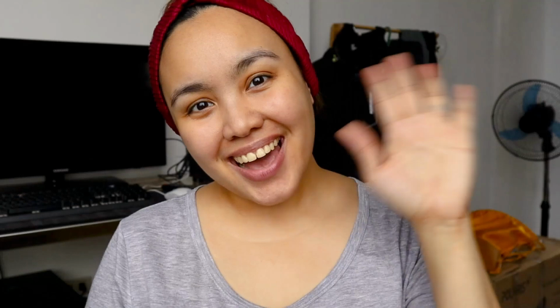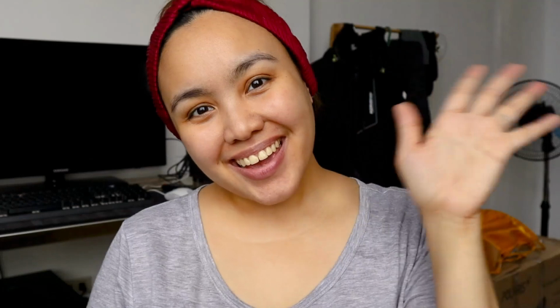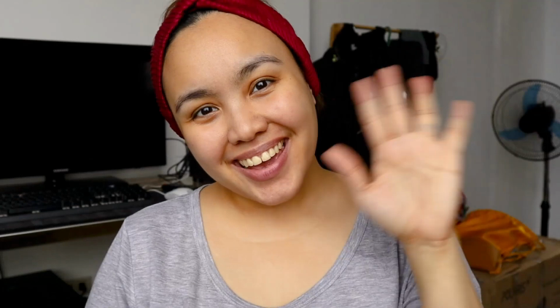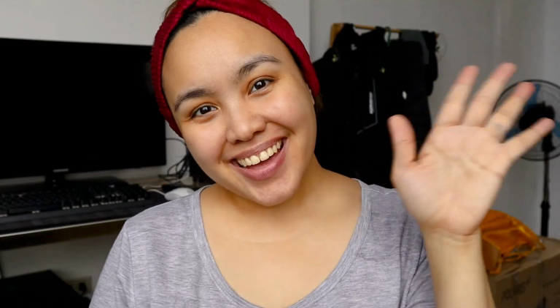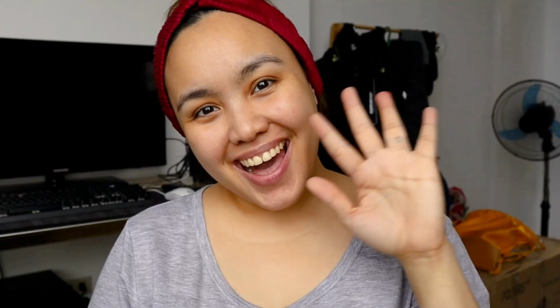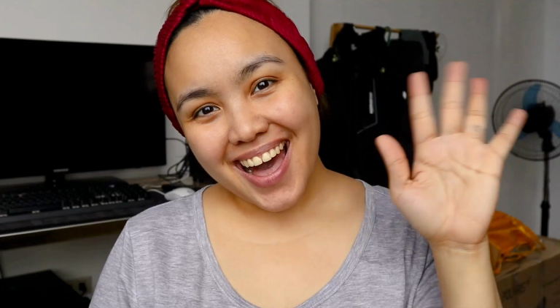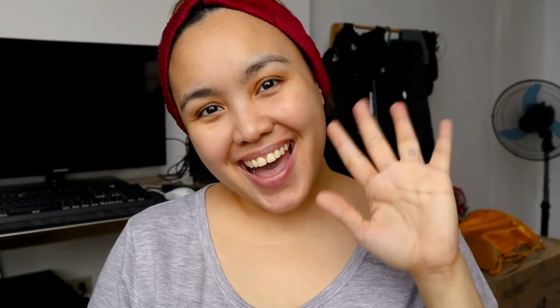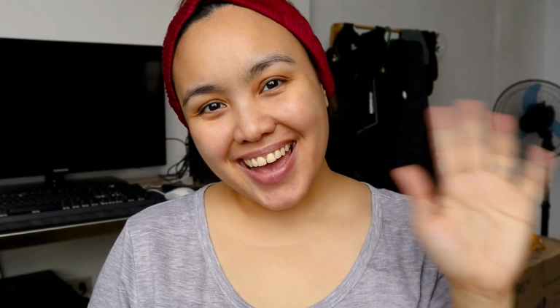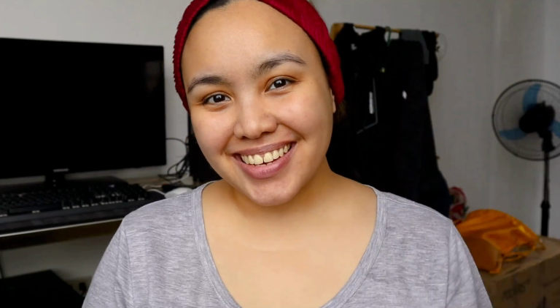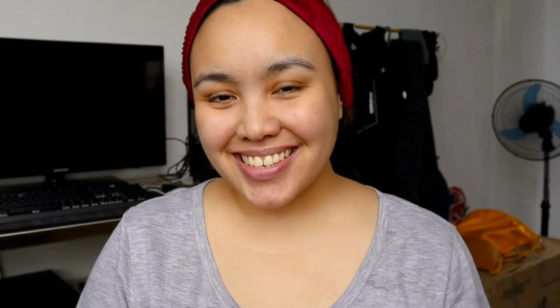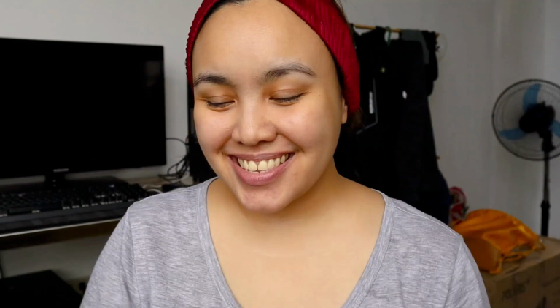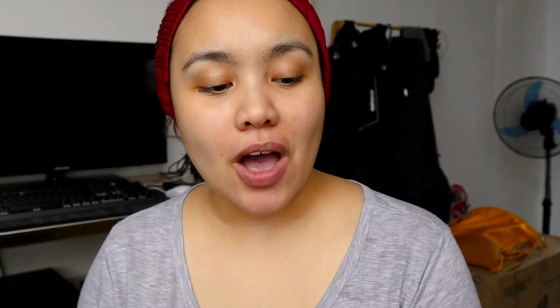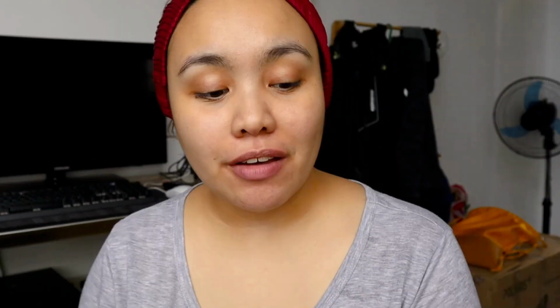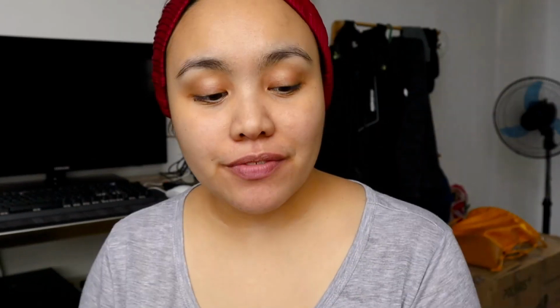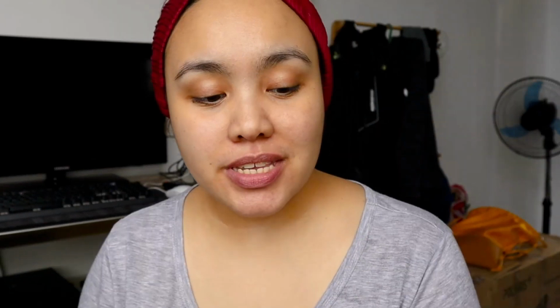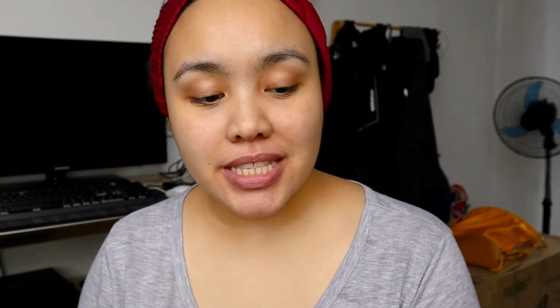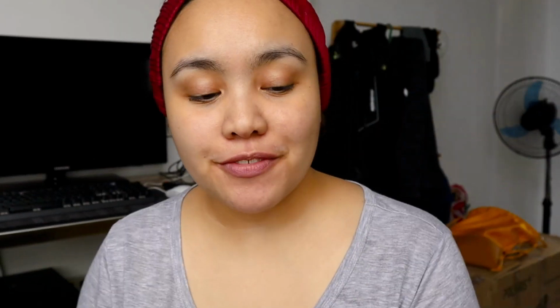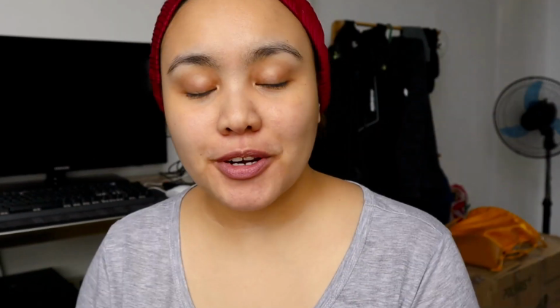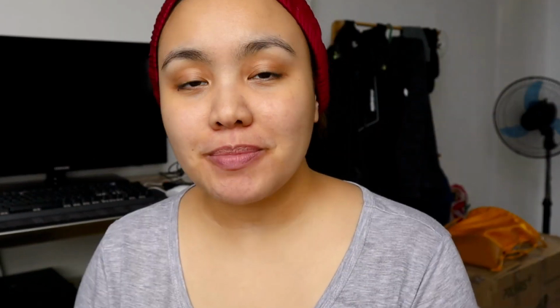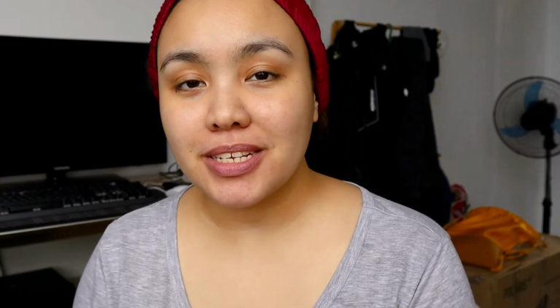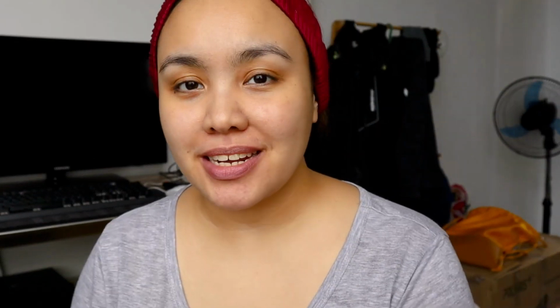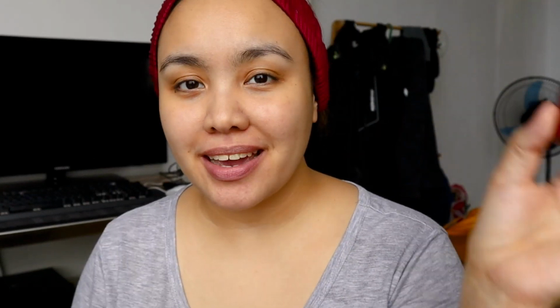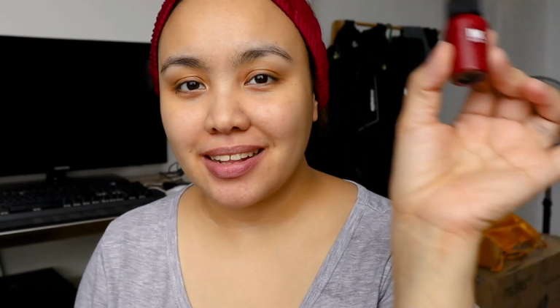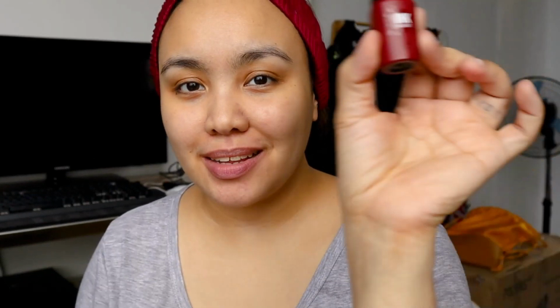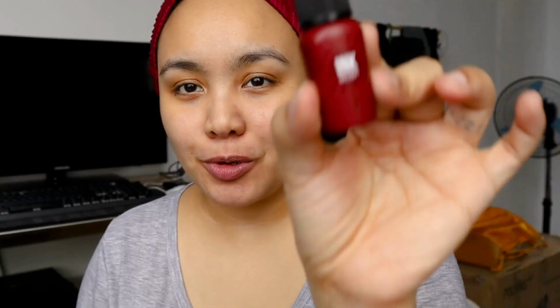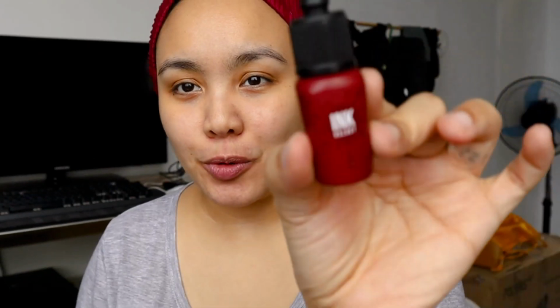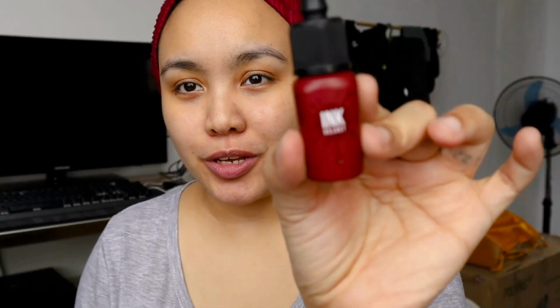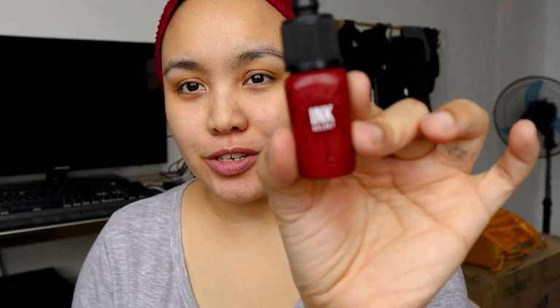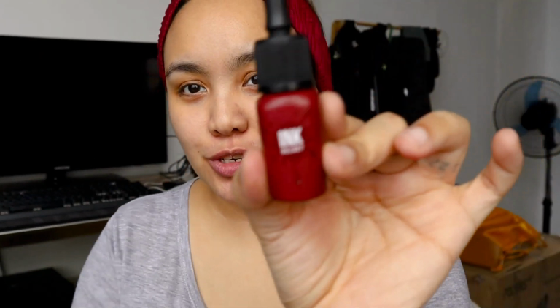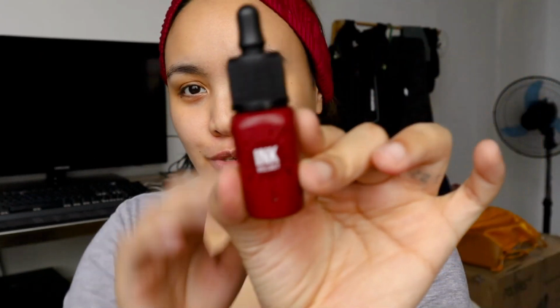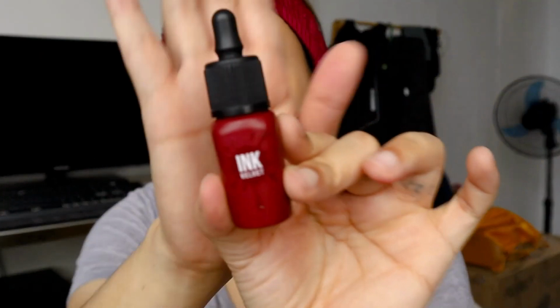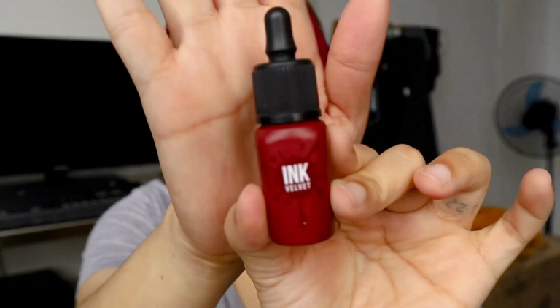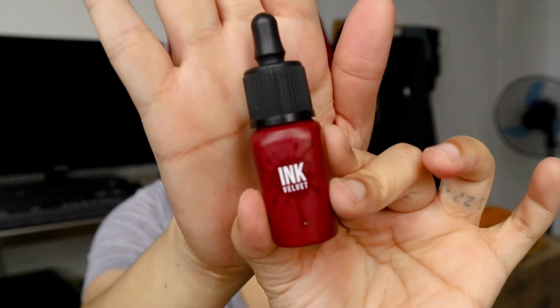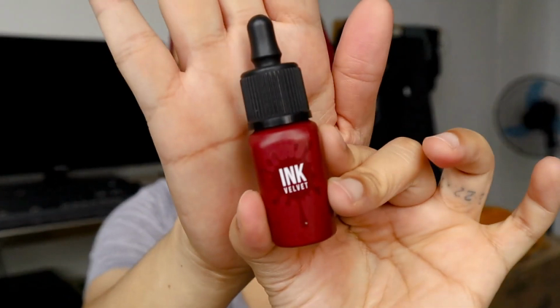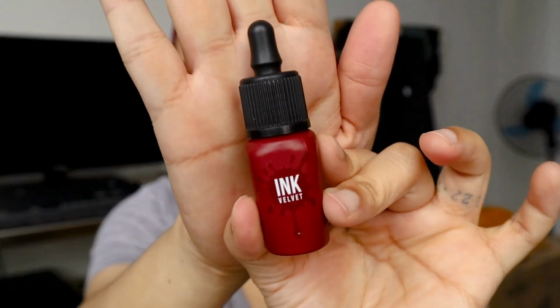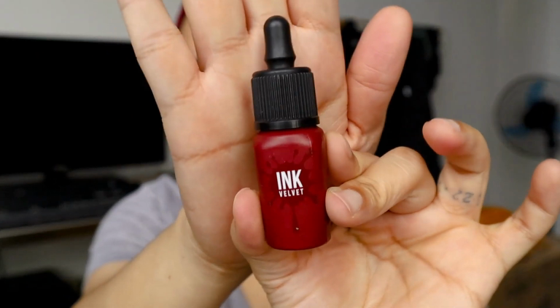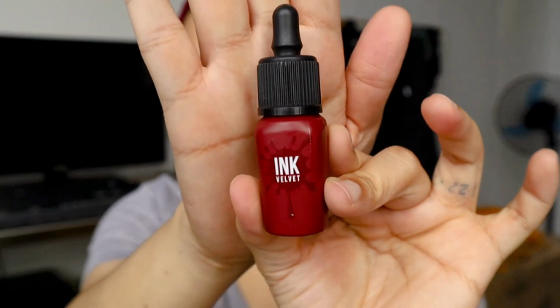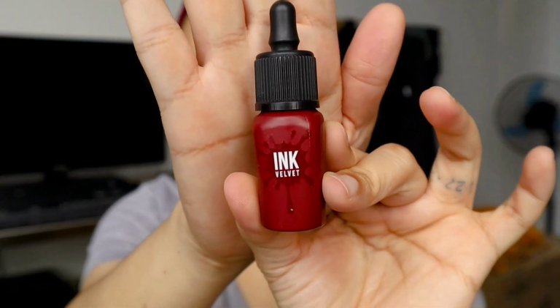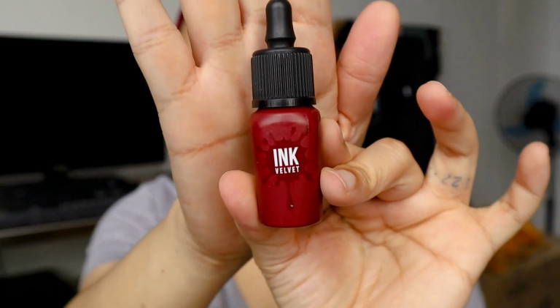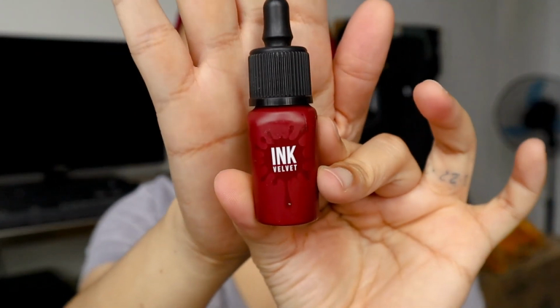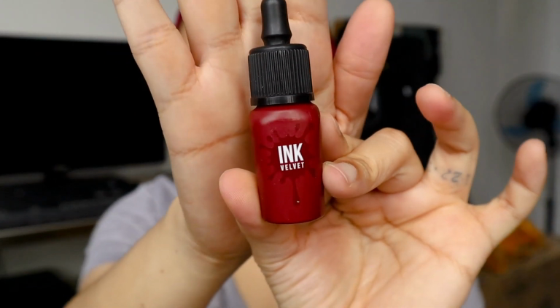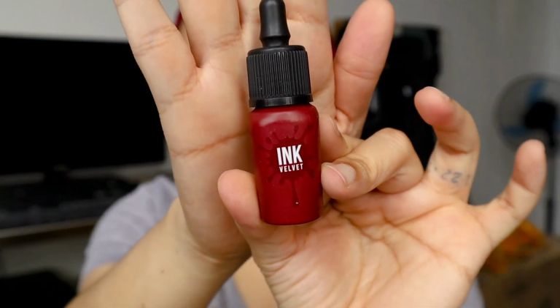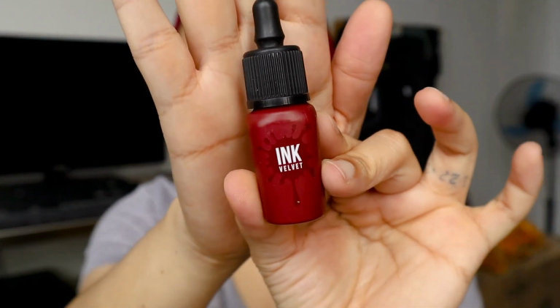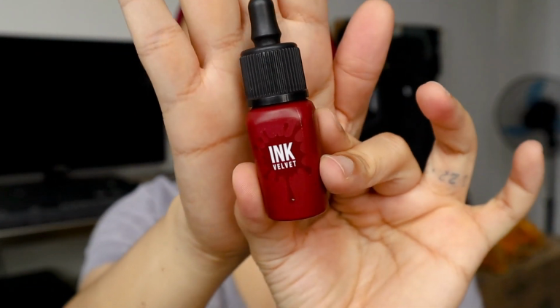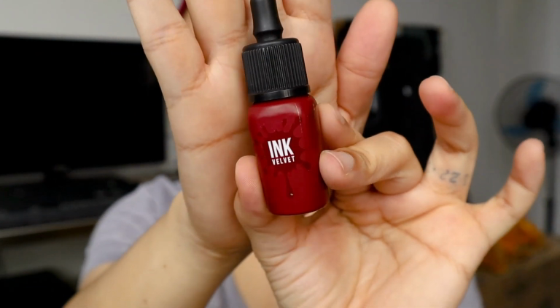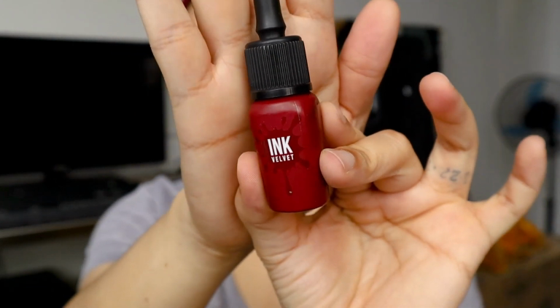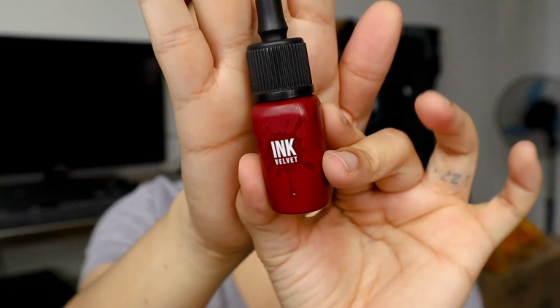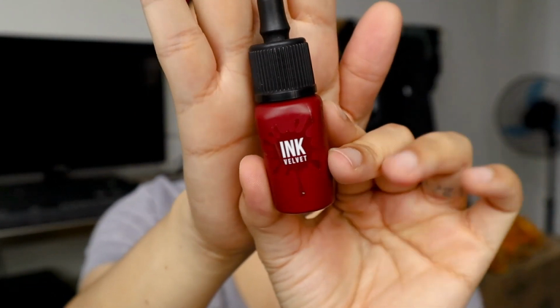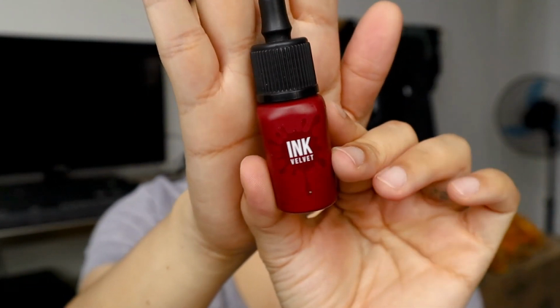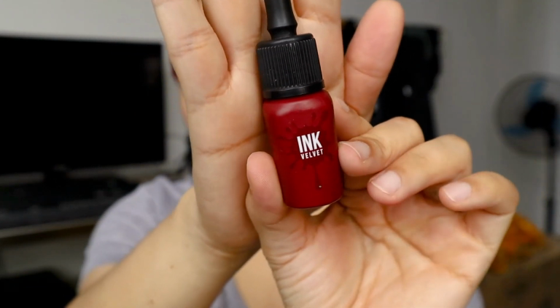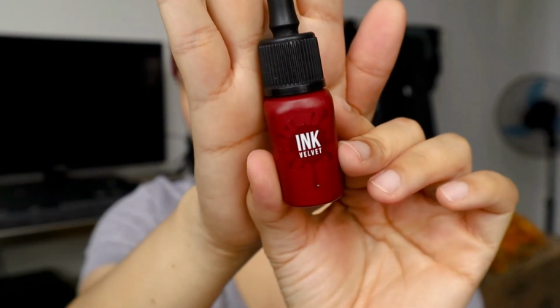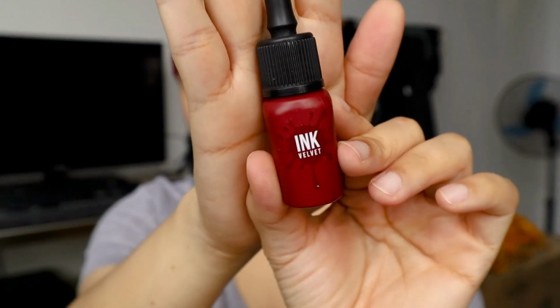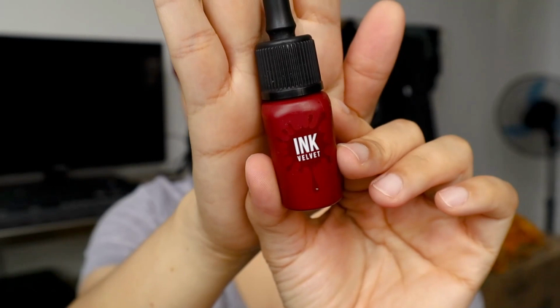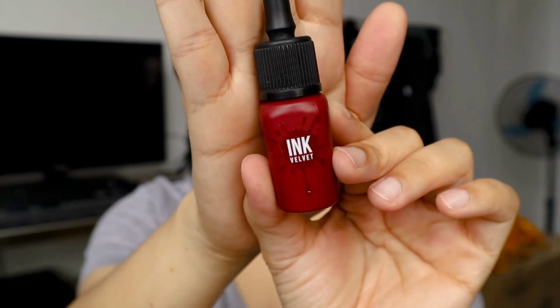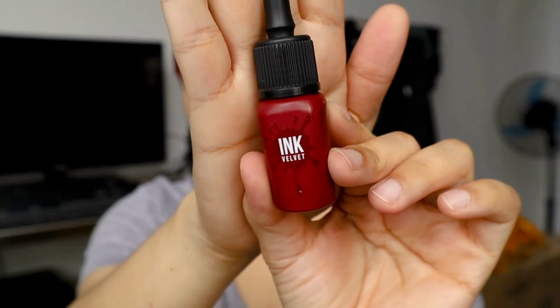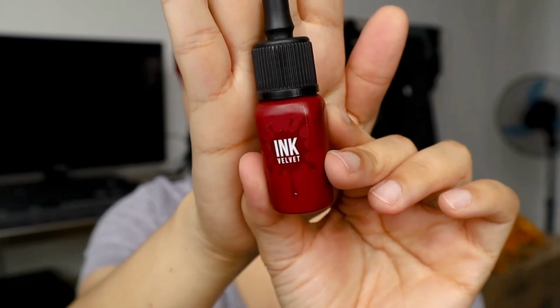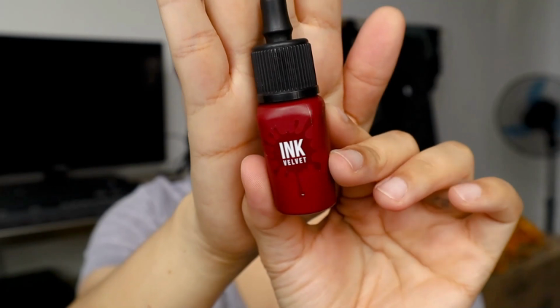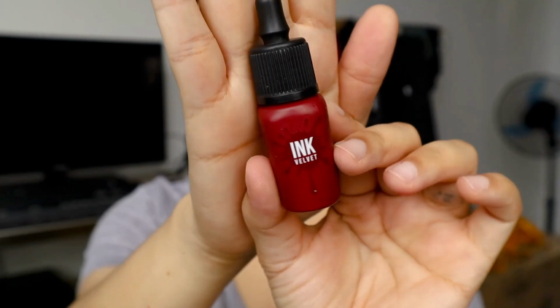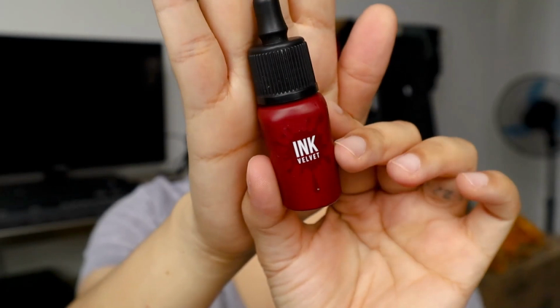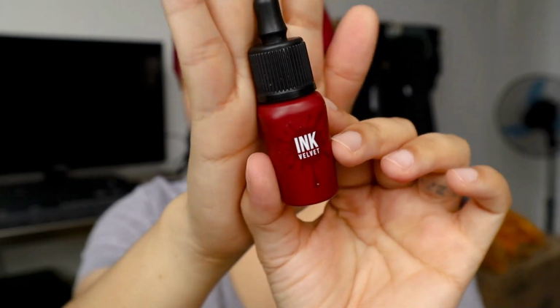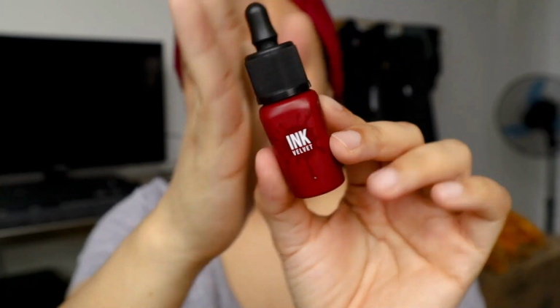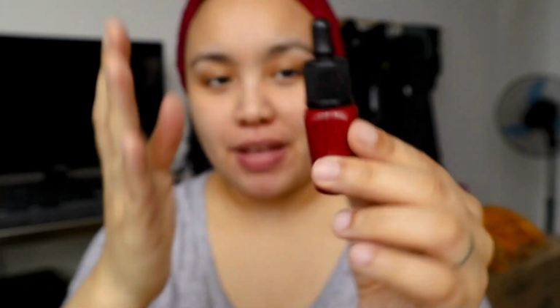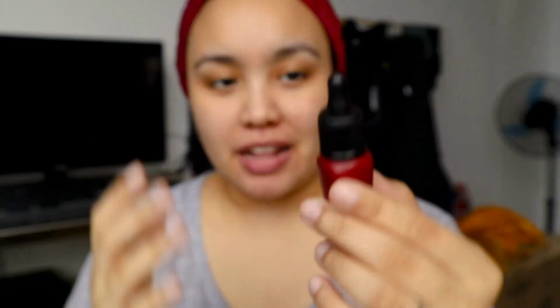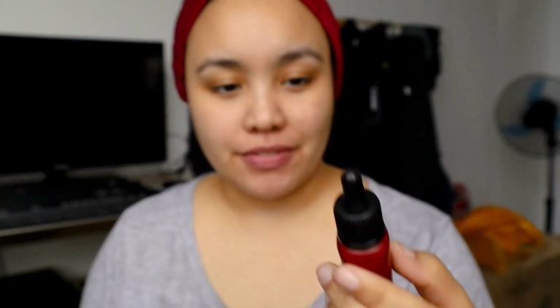Hi guys! Obviously, from the title, I'm going to do a wear test of this Peripera Ink Velvet.